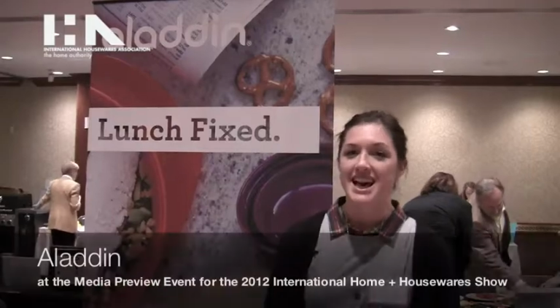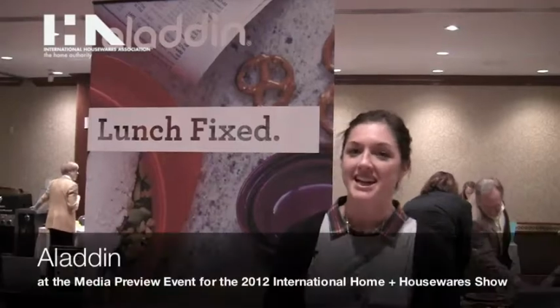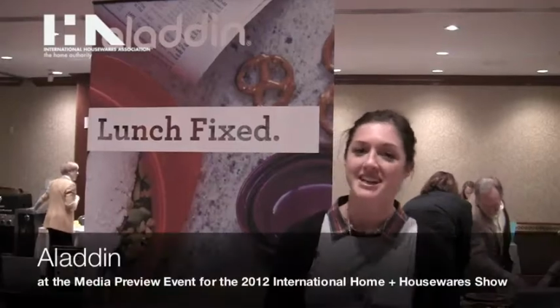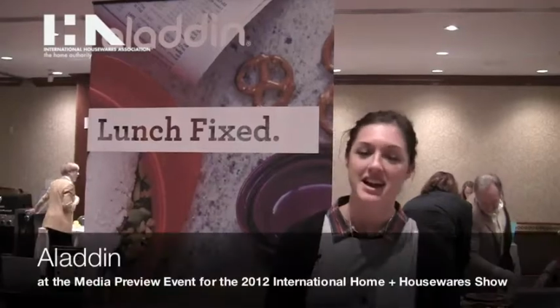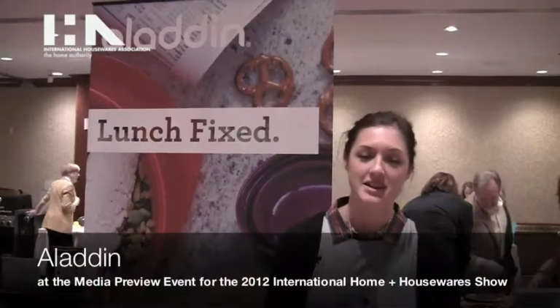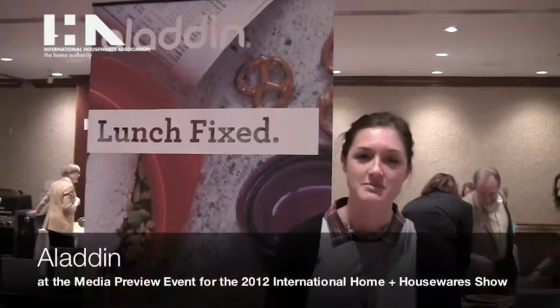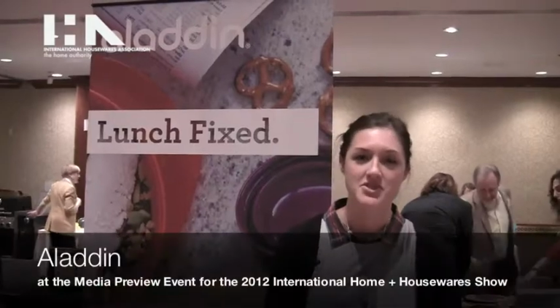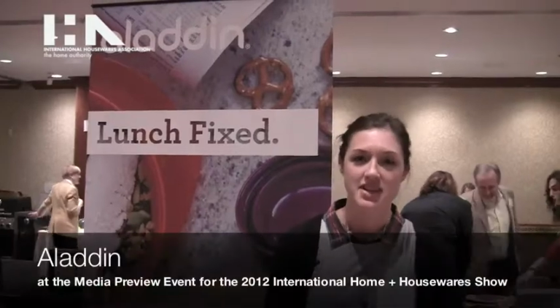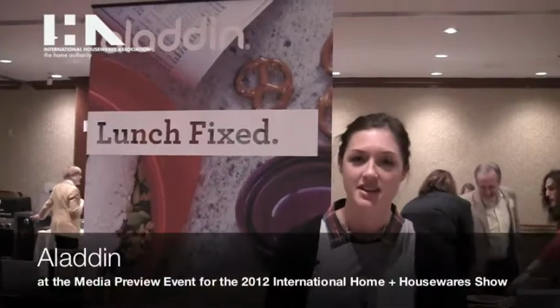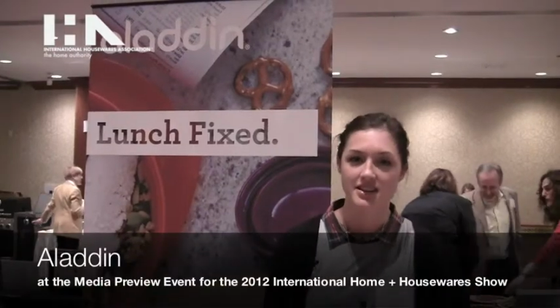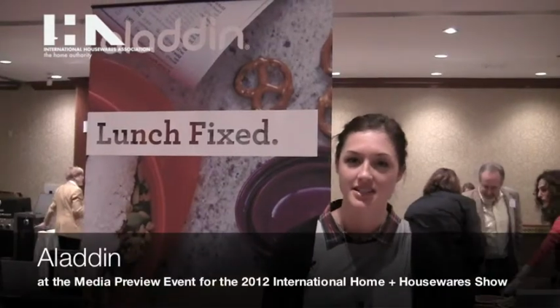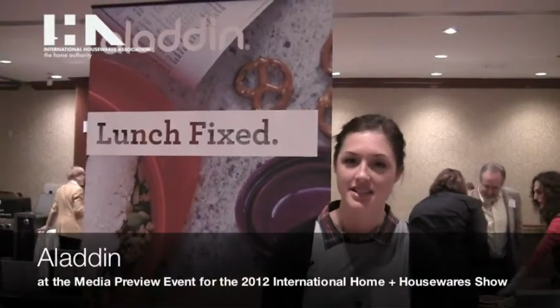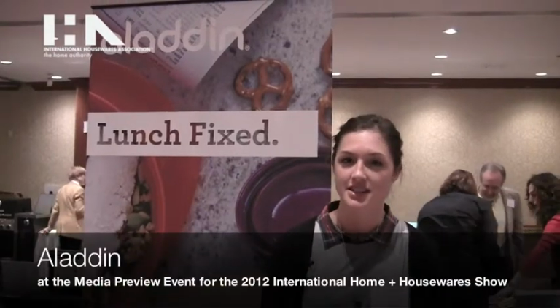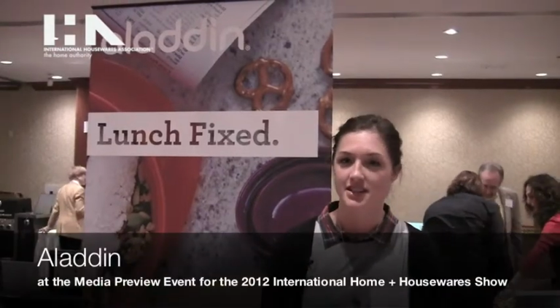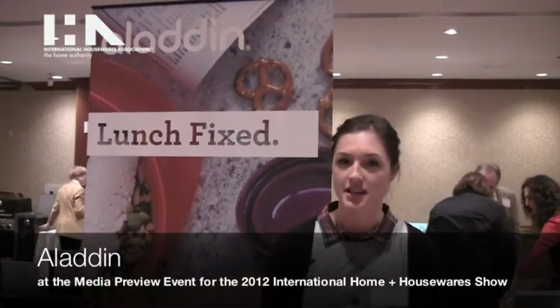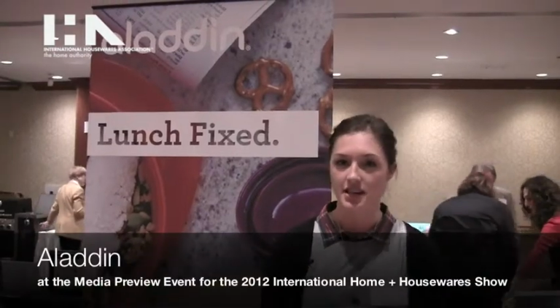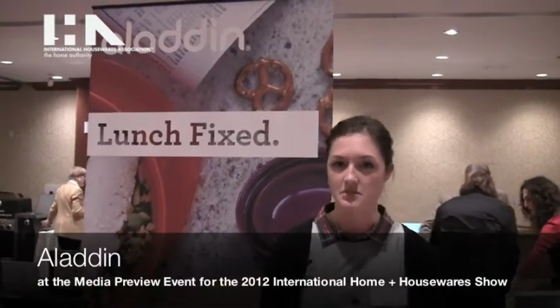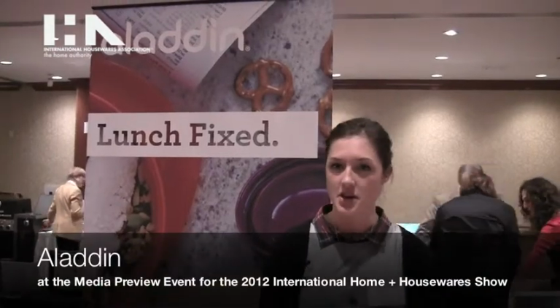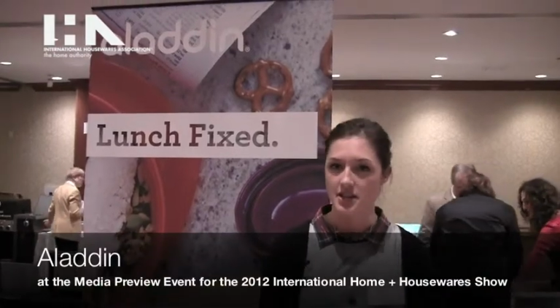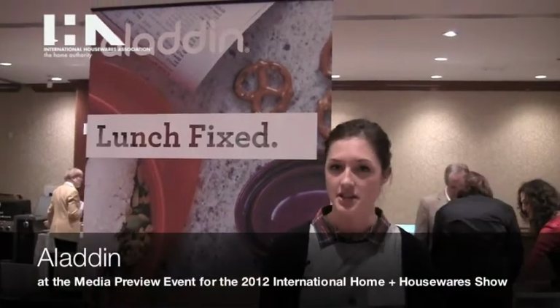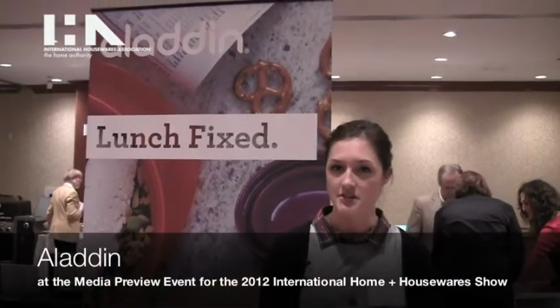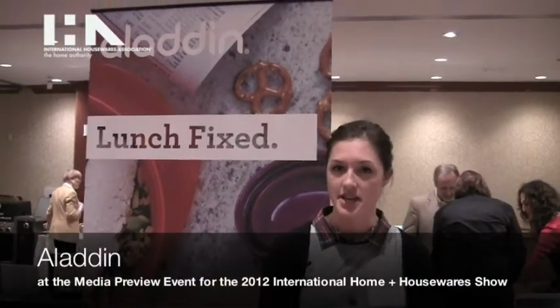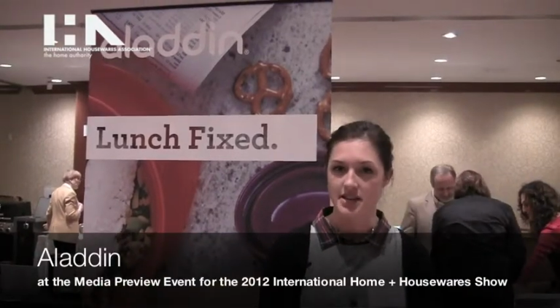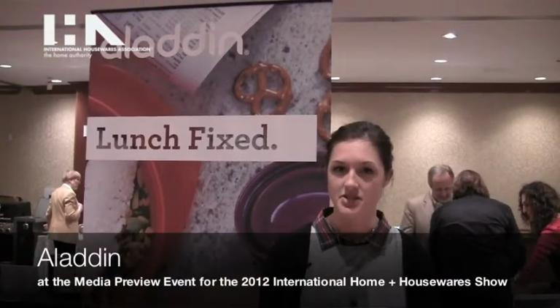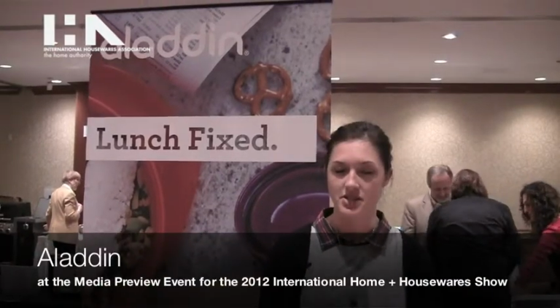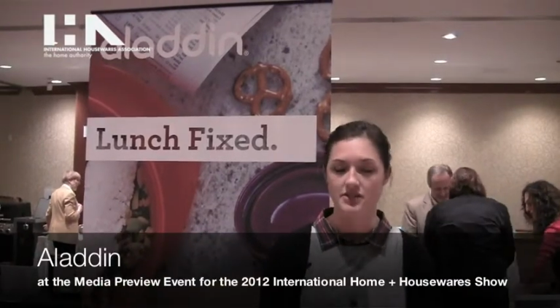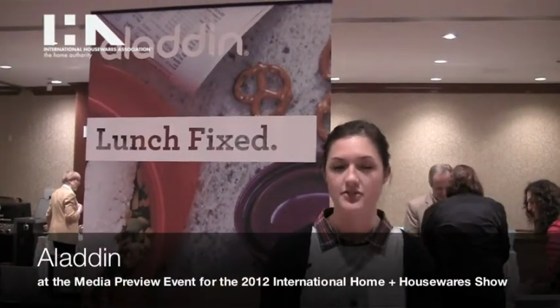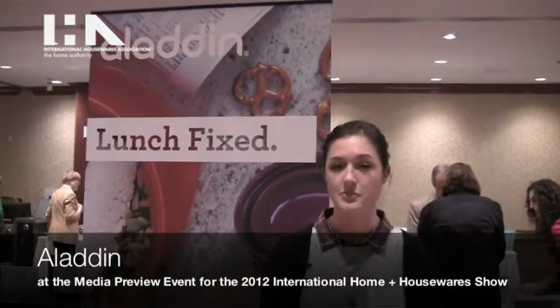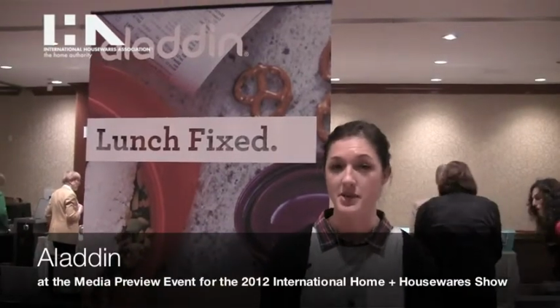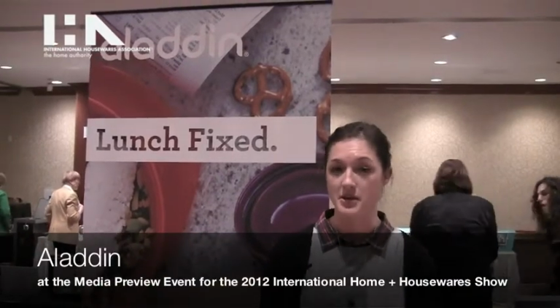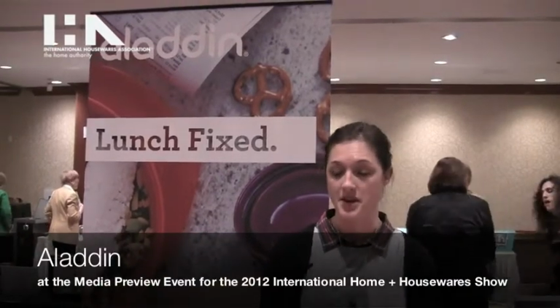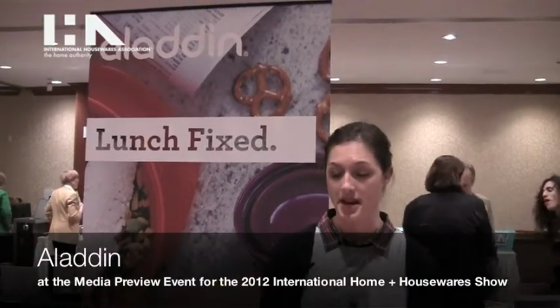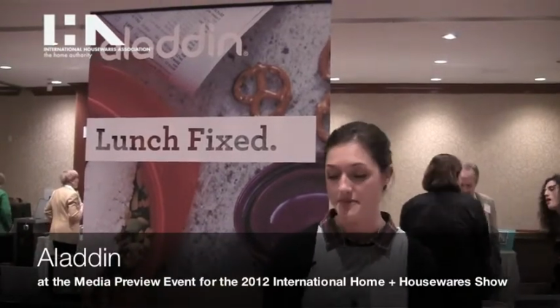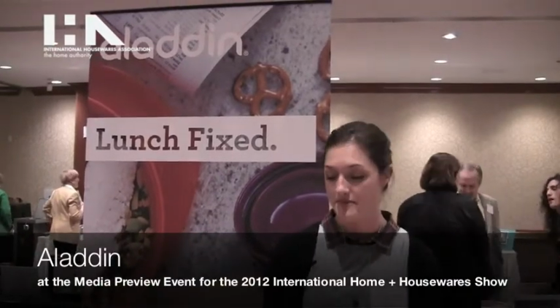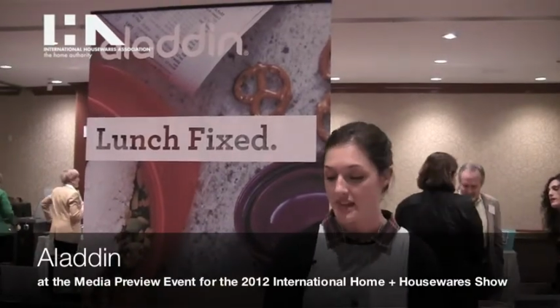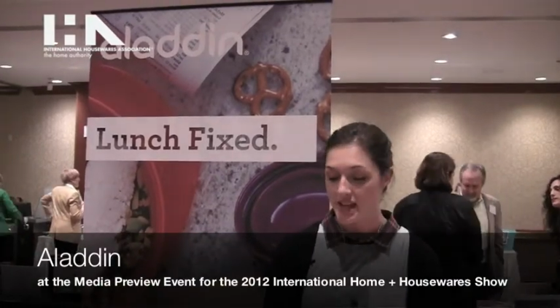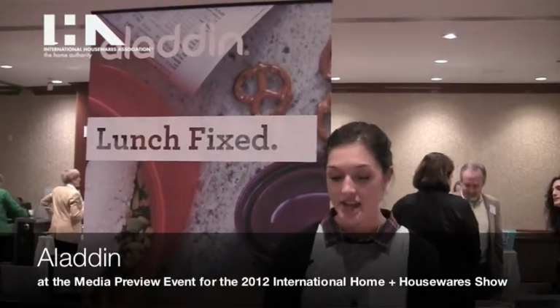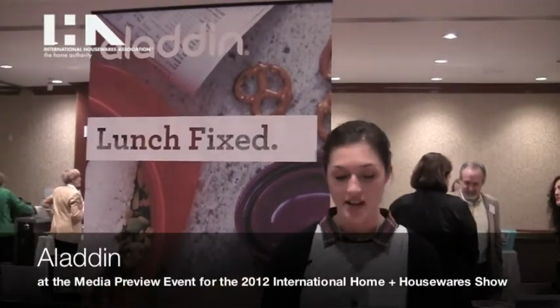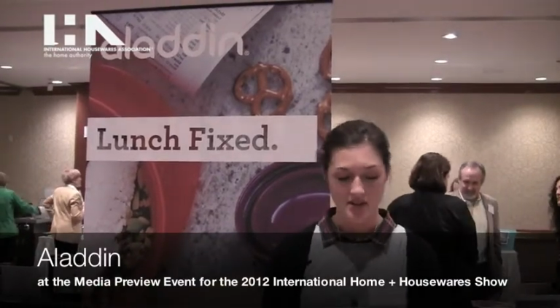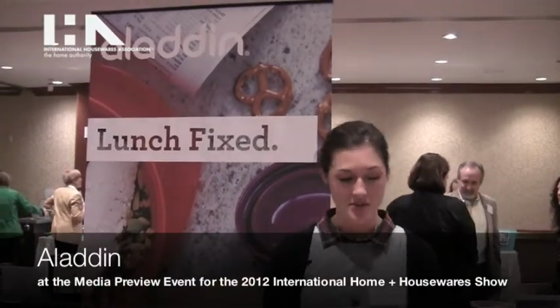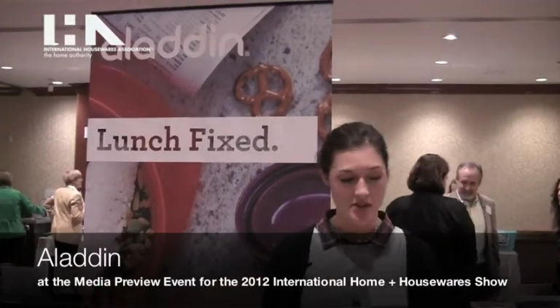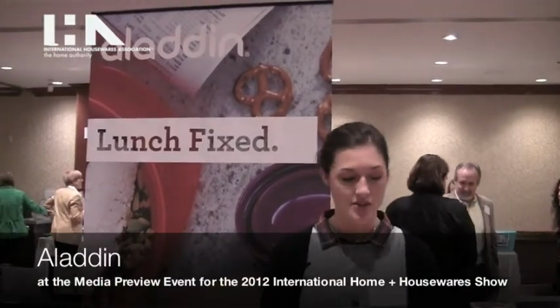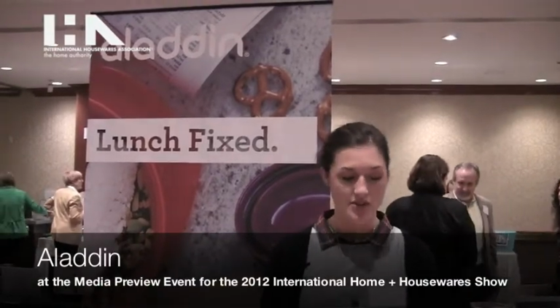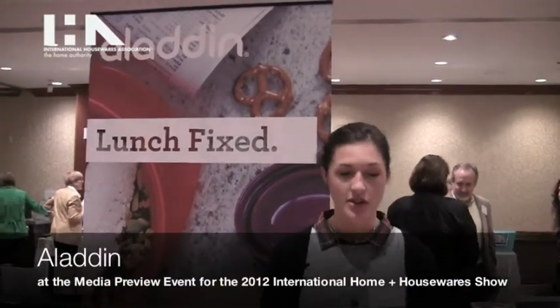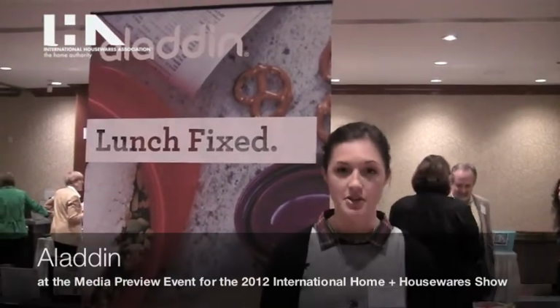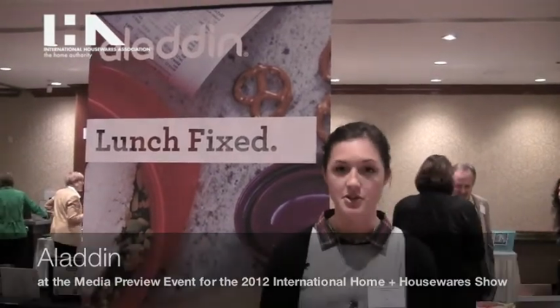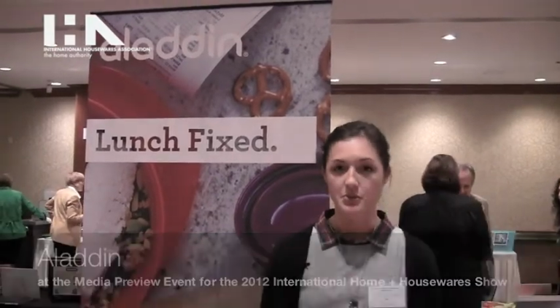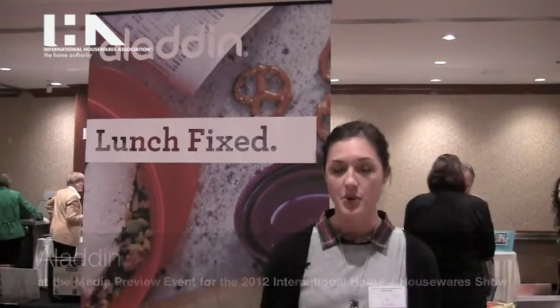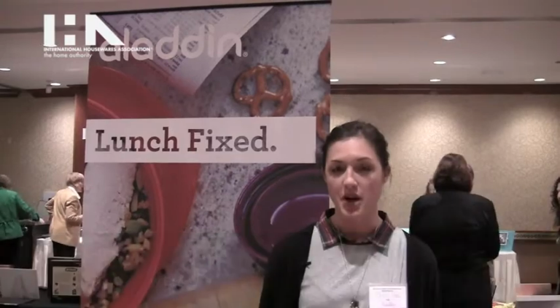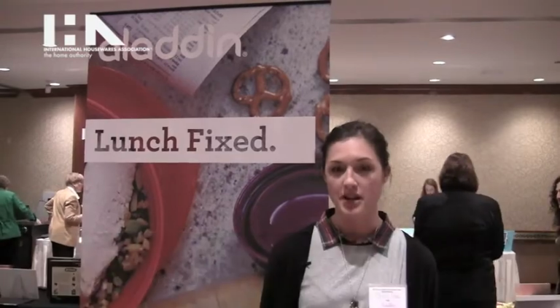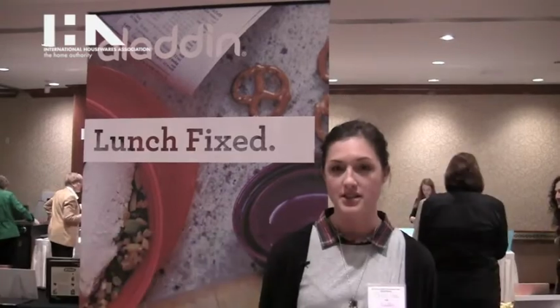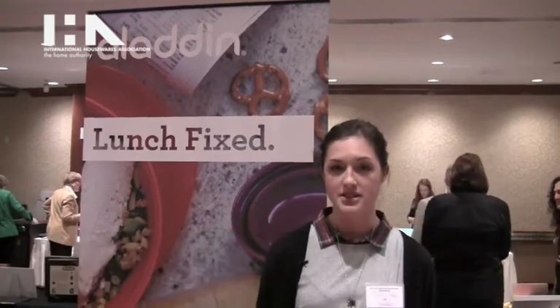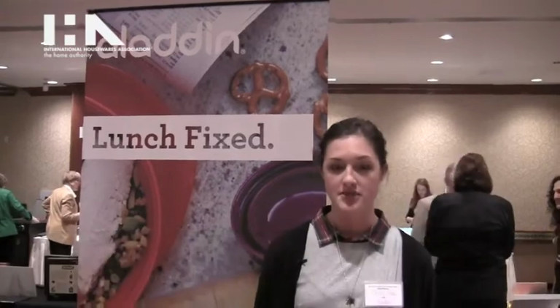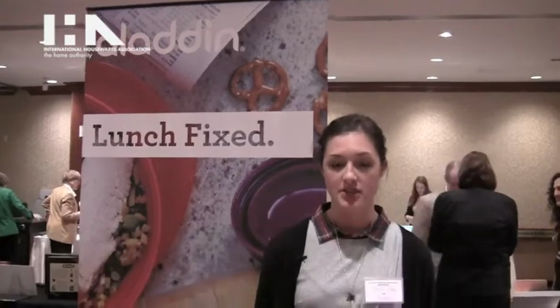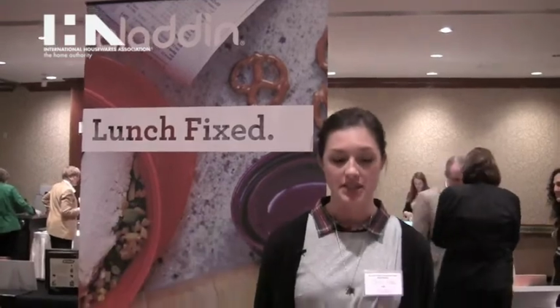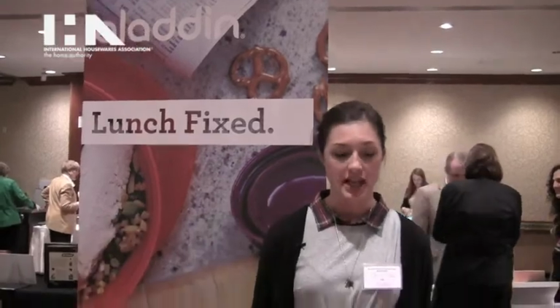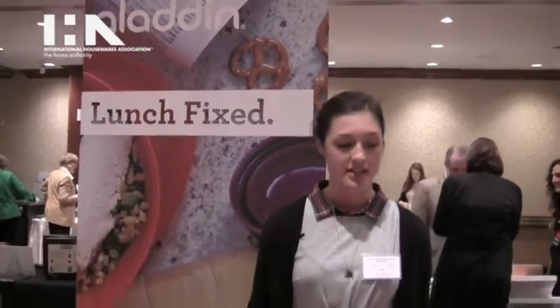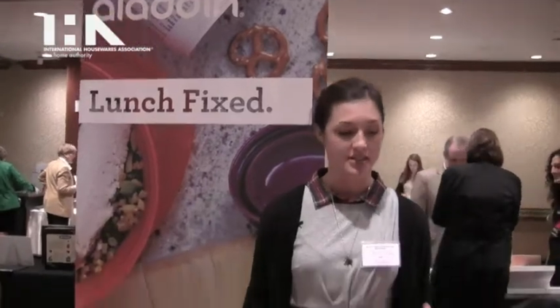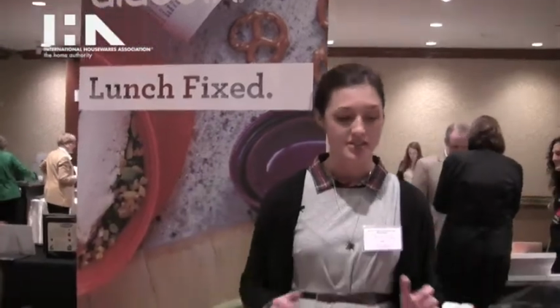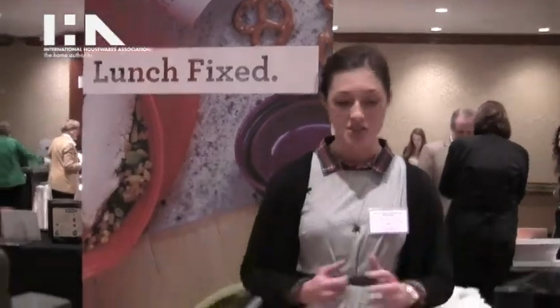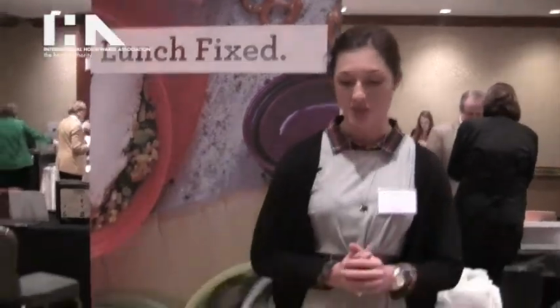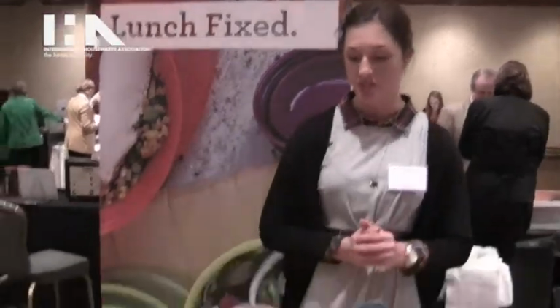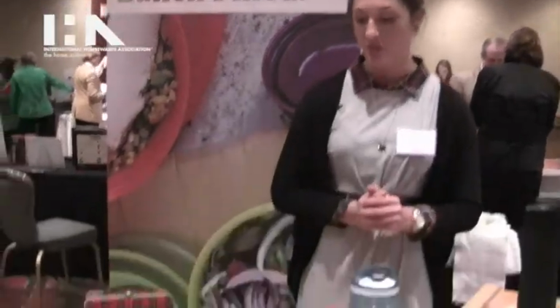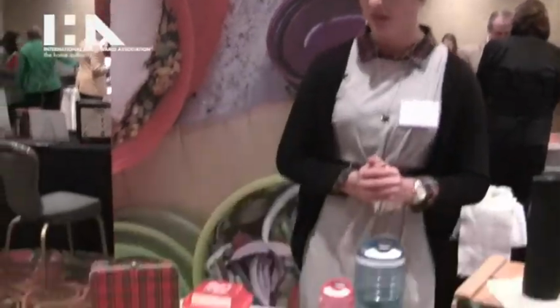Hi, I'm Jen Otley, the Aladdin Marketing Manager for PMI, and I'm here with our new products for Aladdin in 2012.